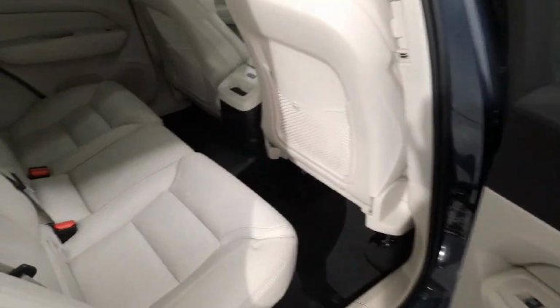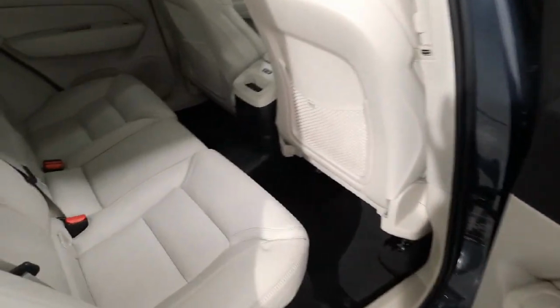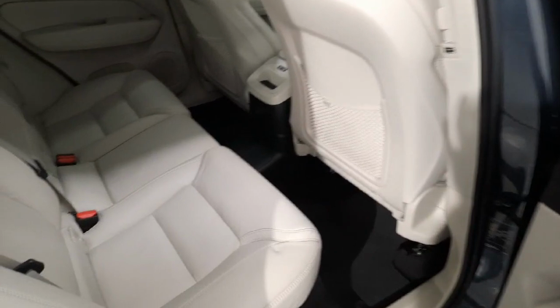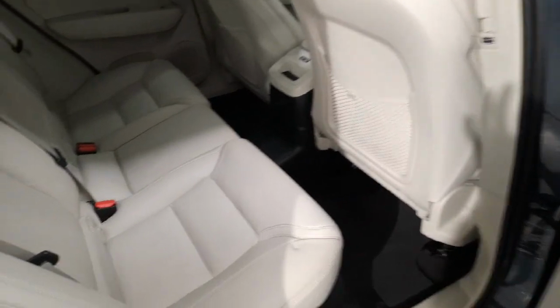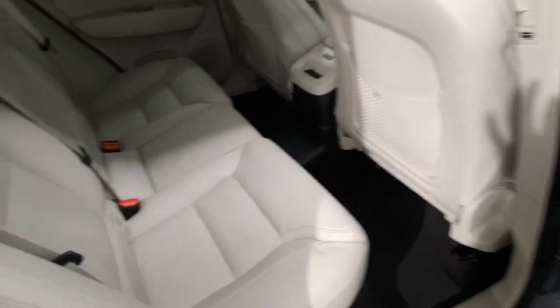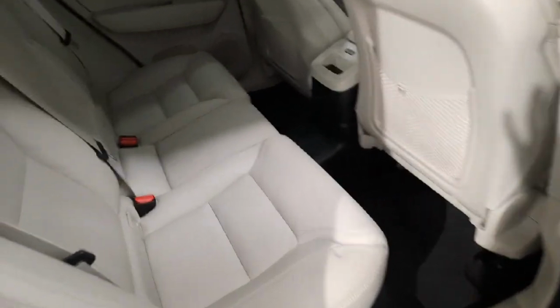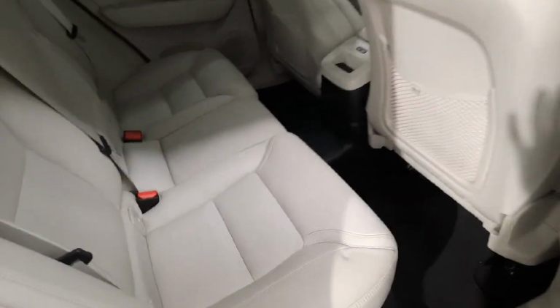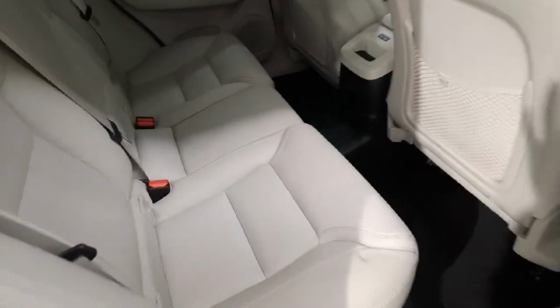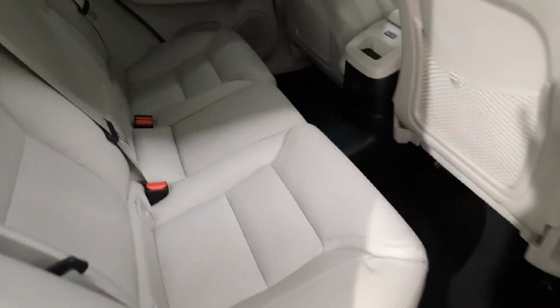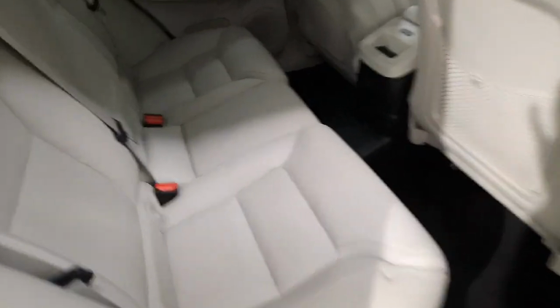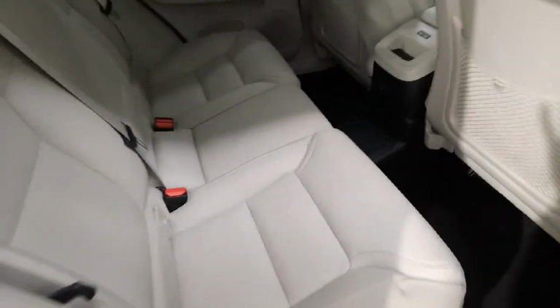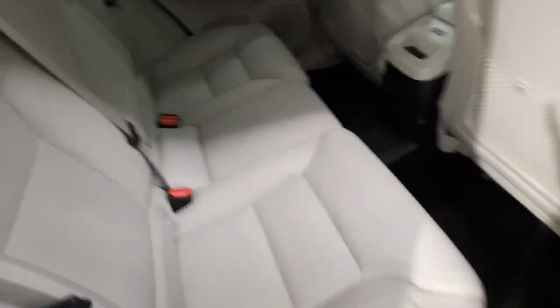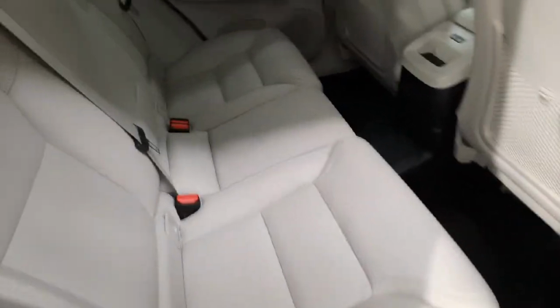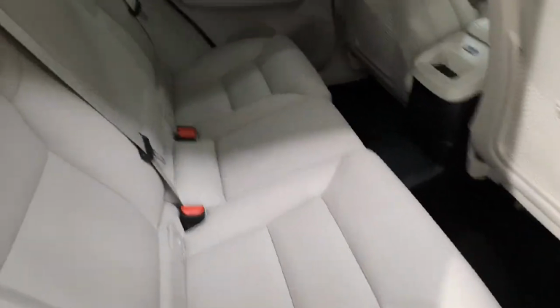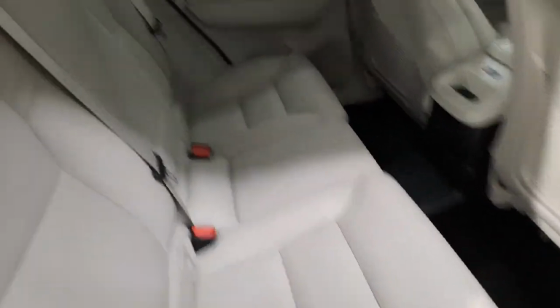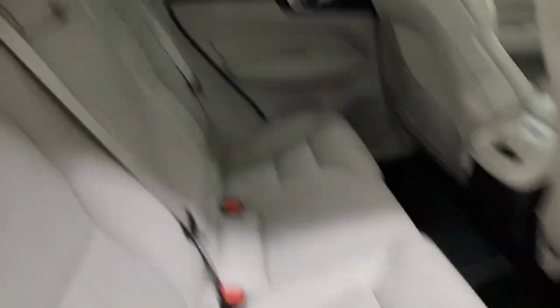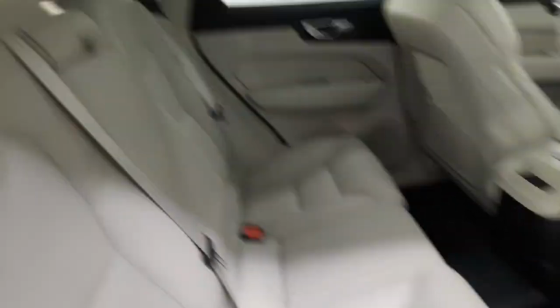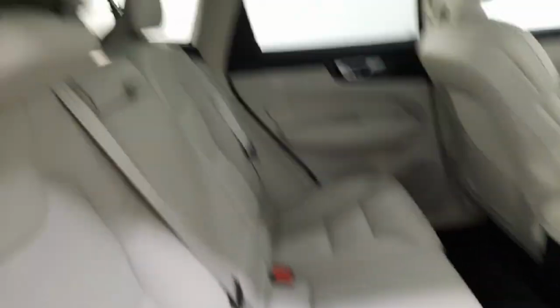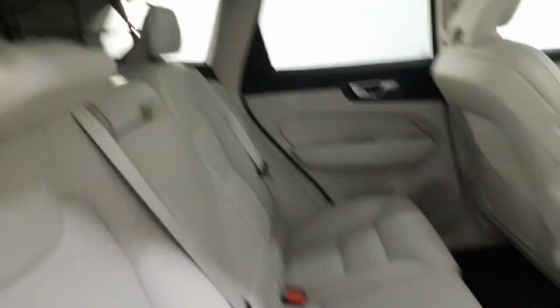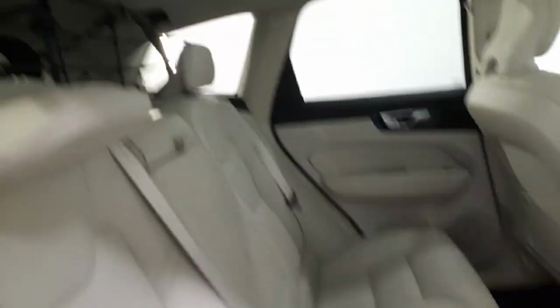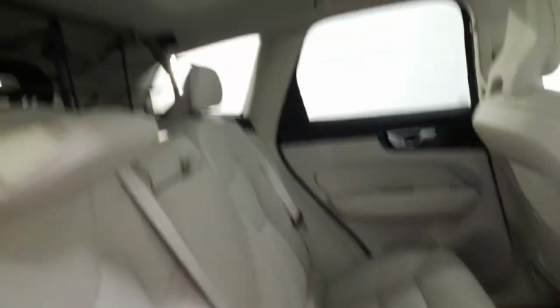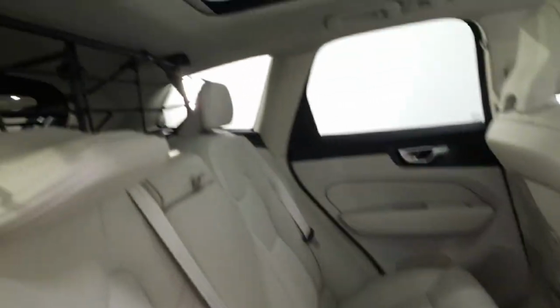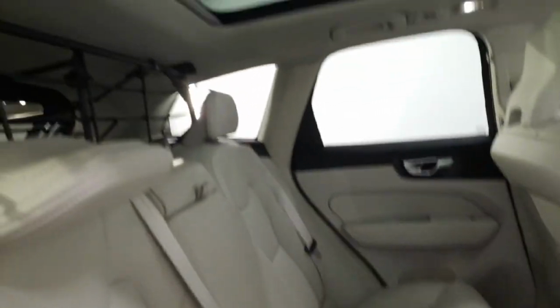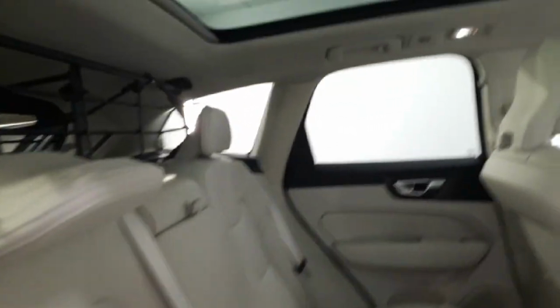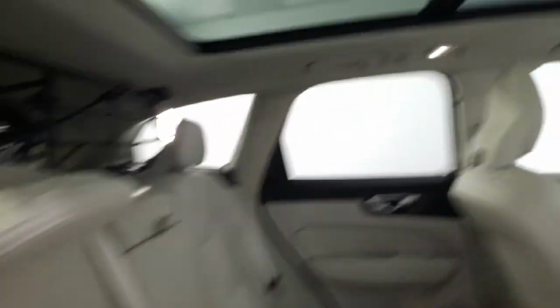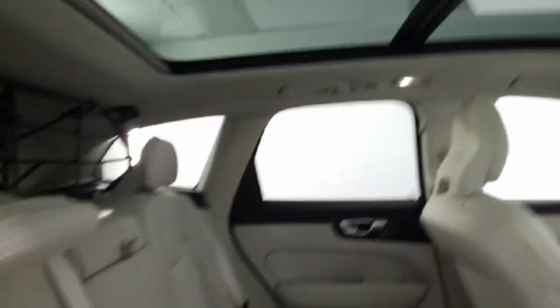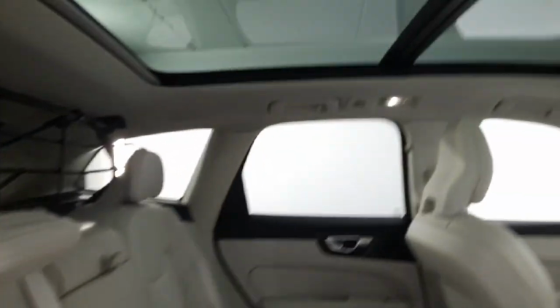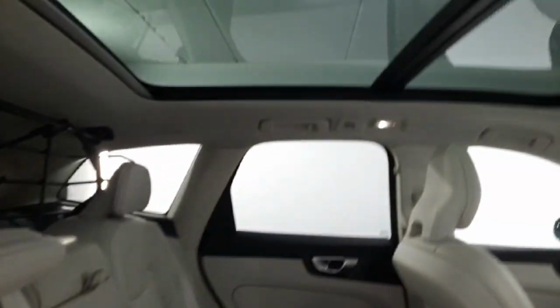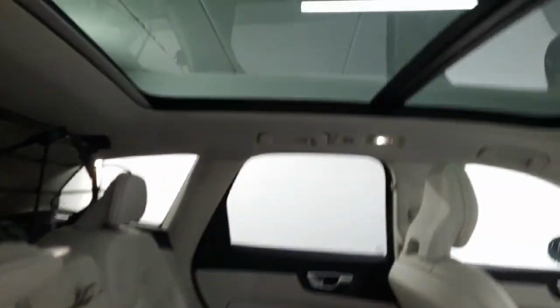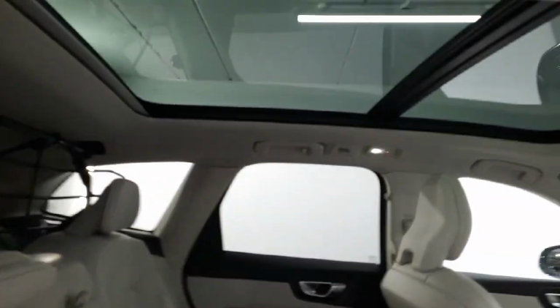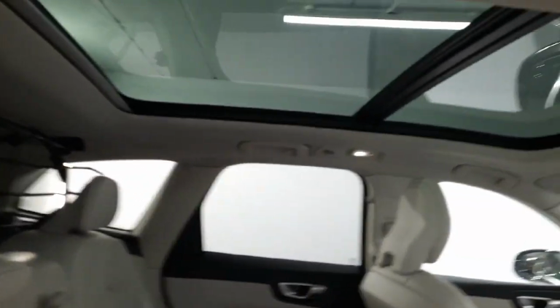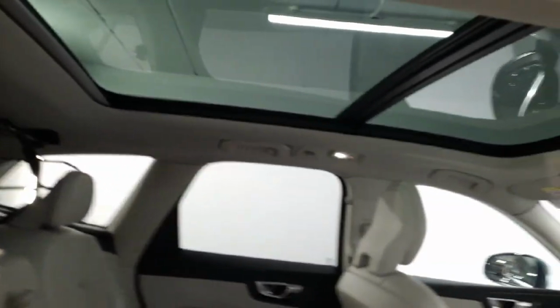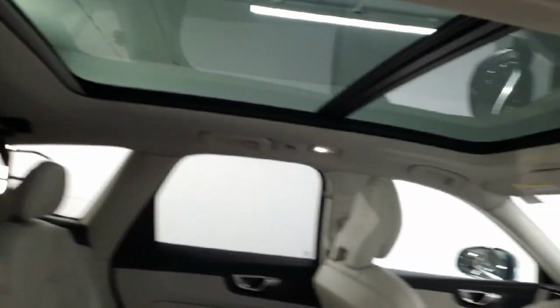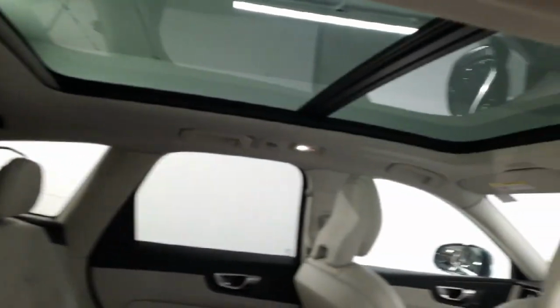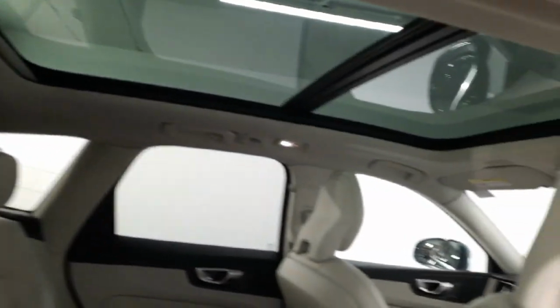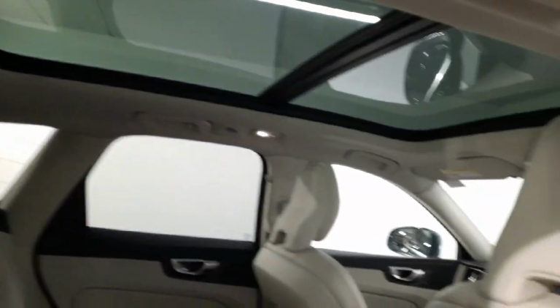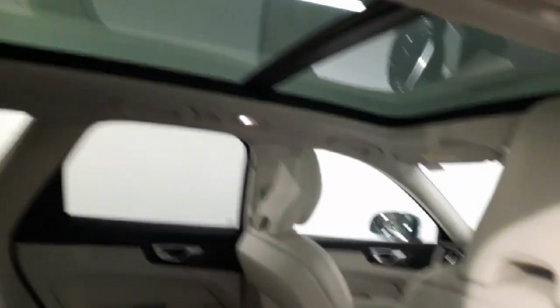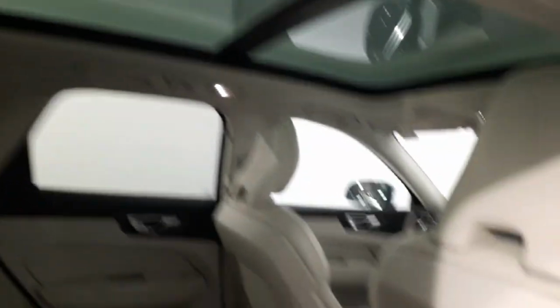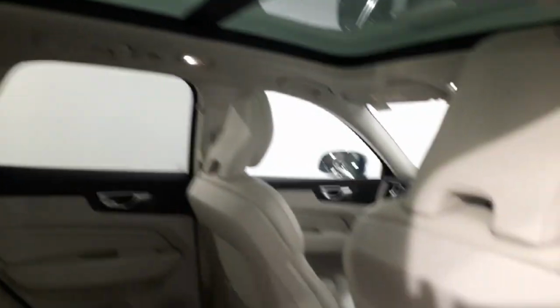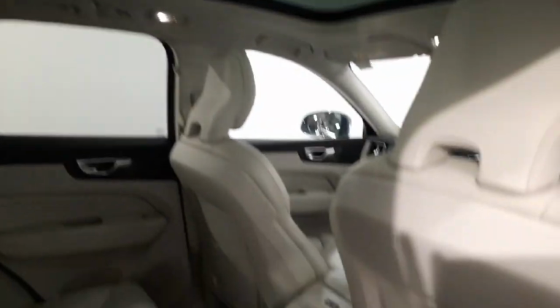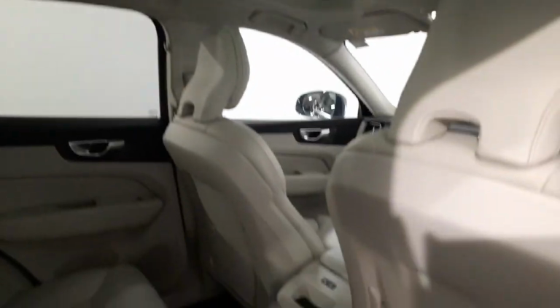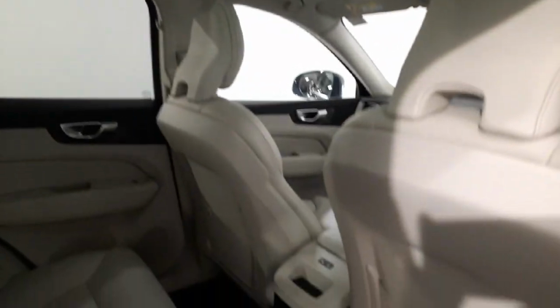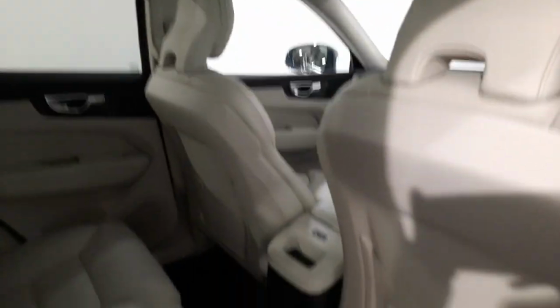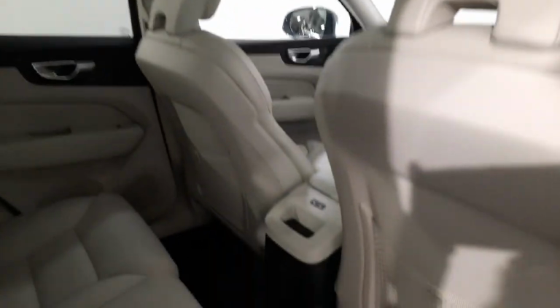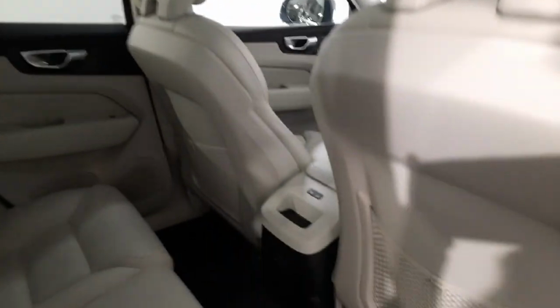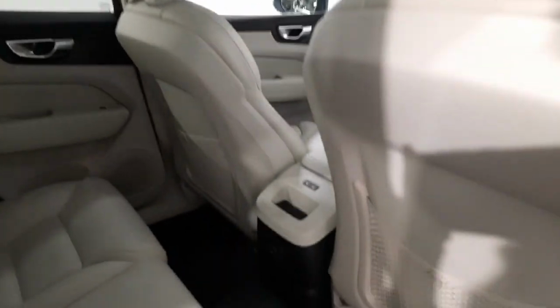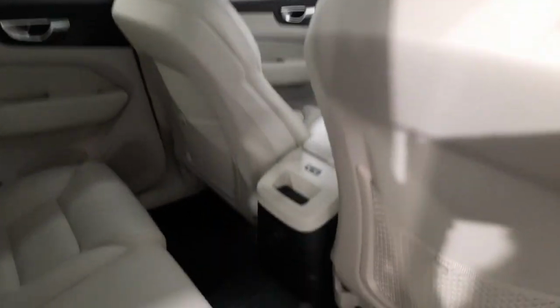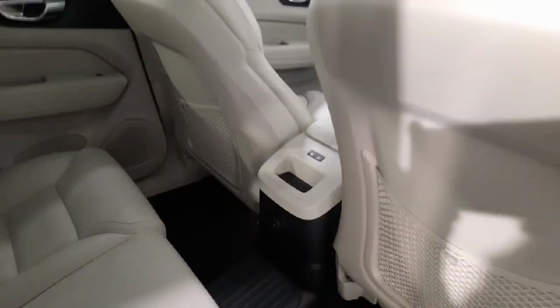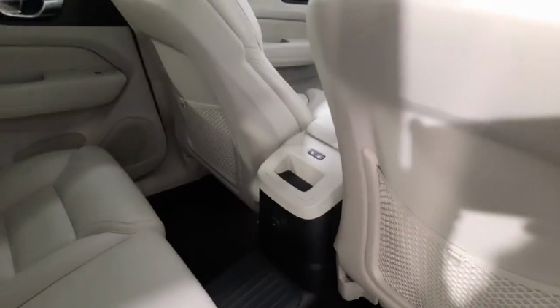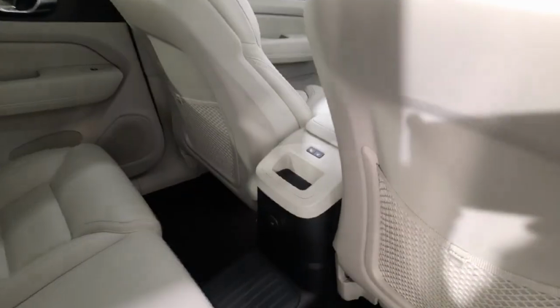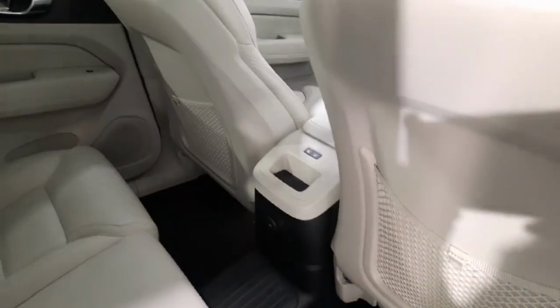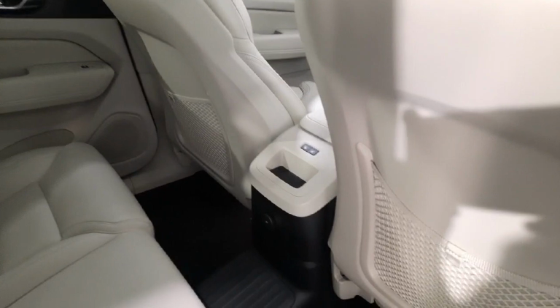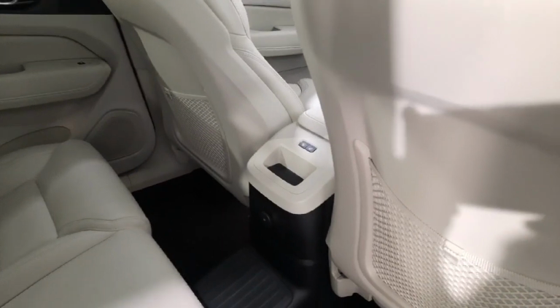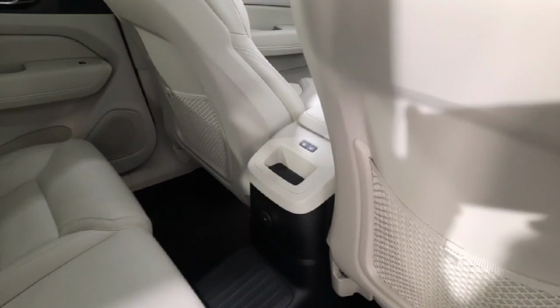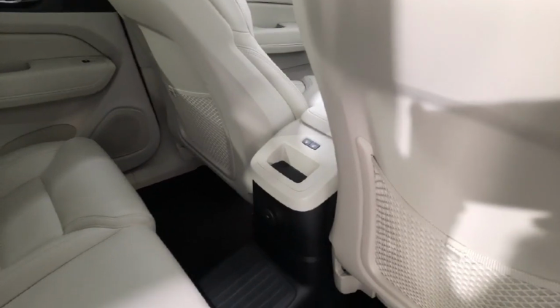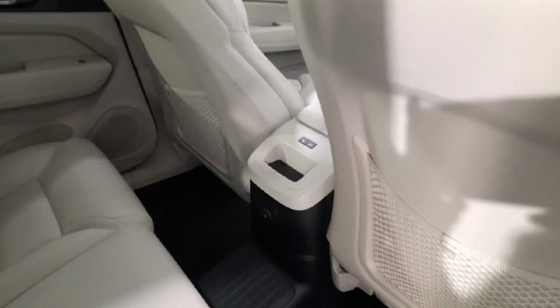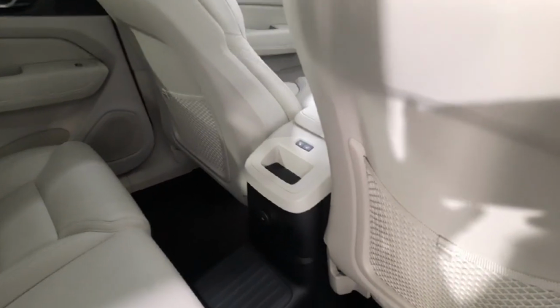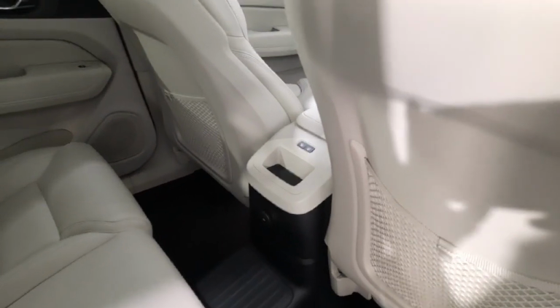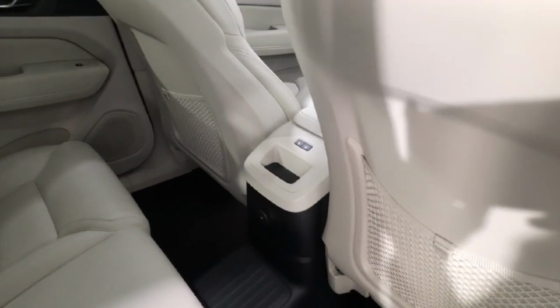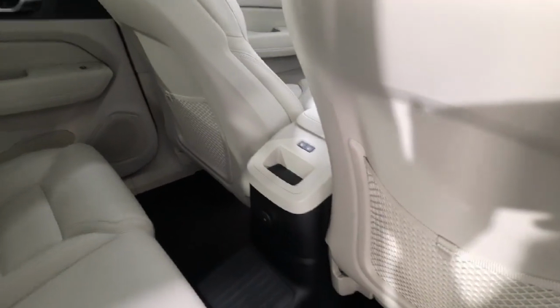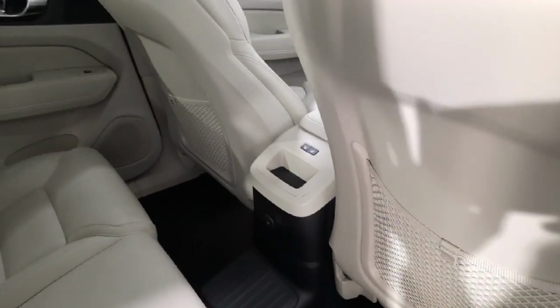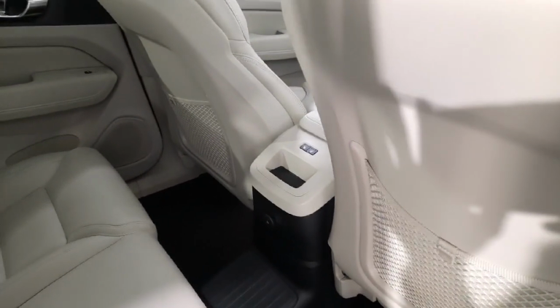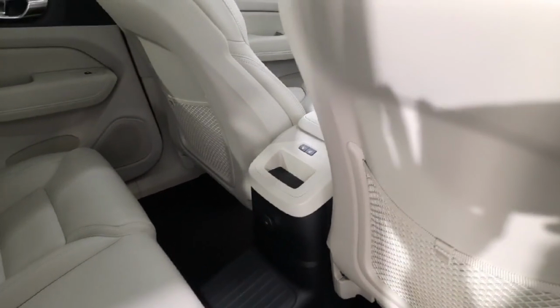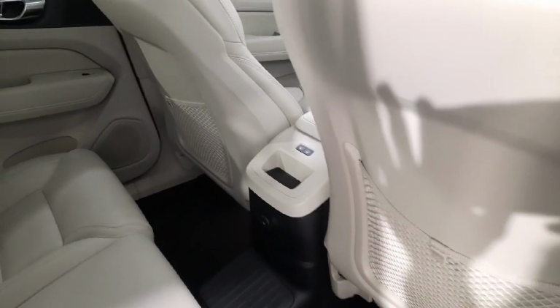Blonde leather upholstery. You have the panoramic sunroof, and you also have heated rear seats as well.